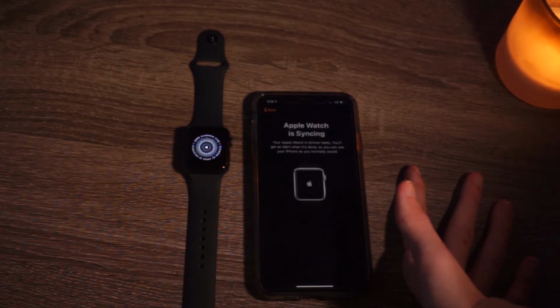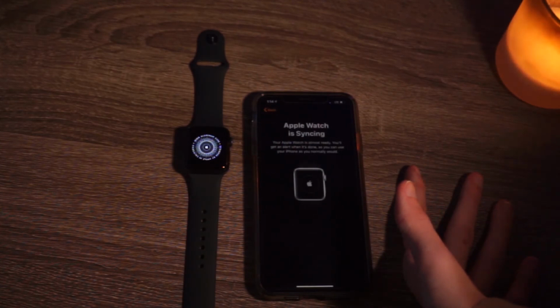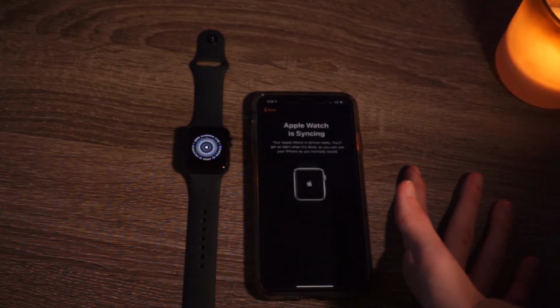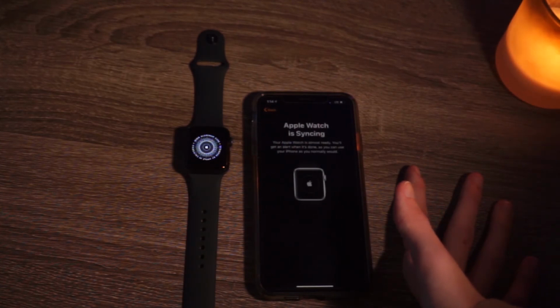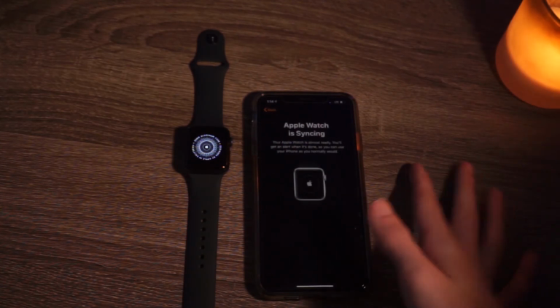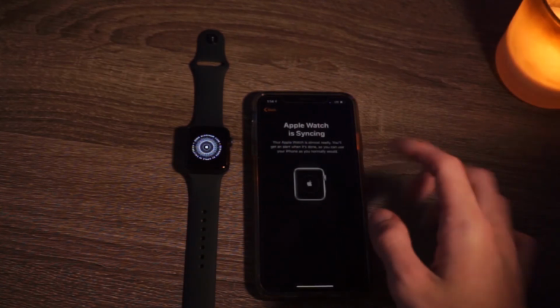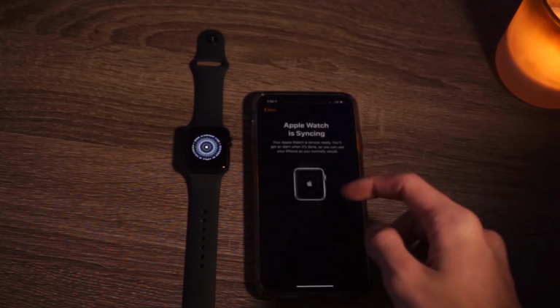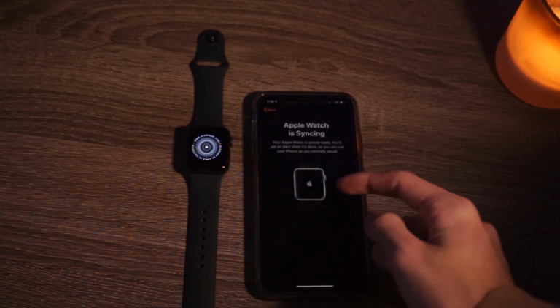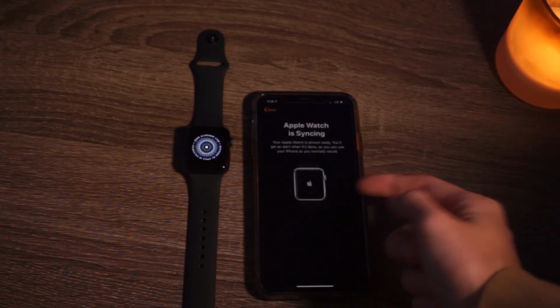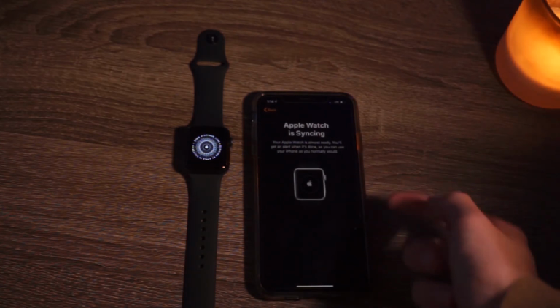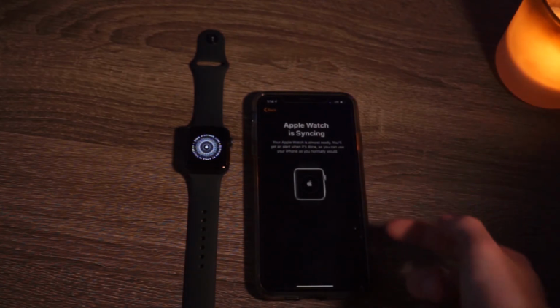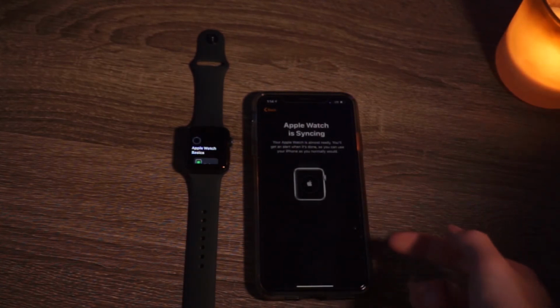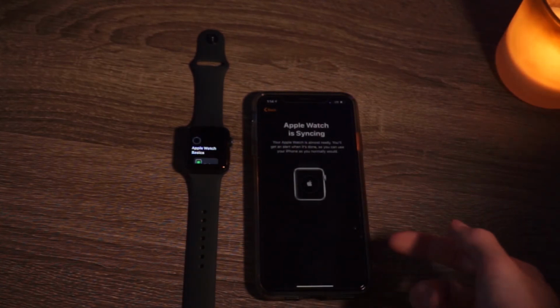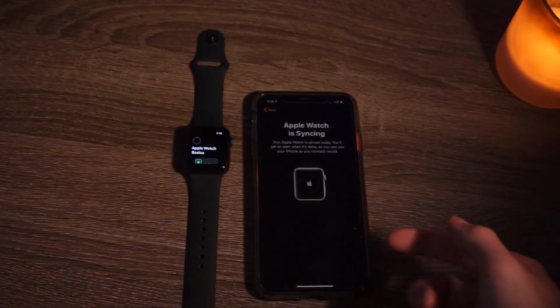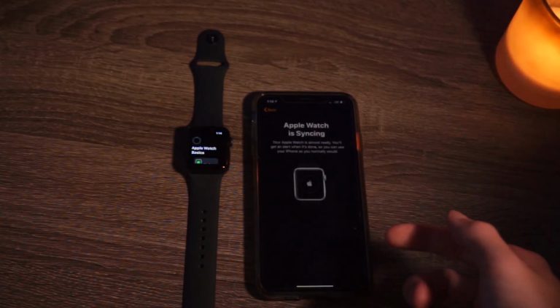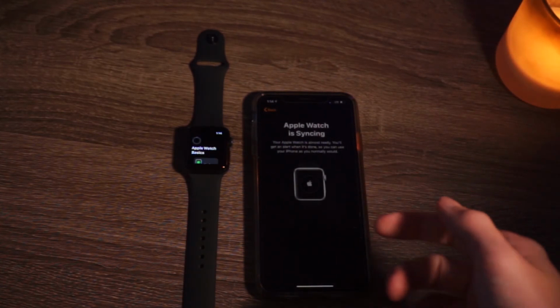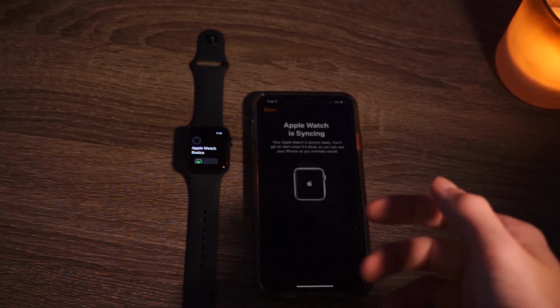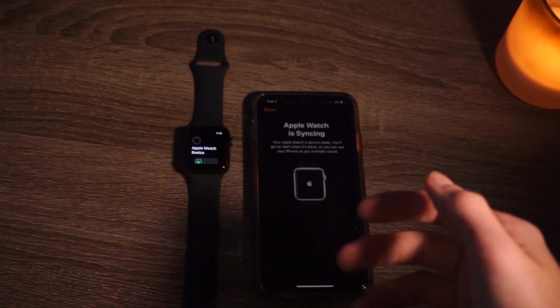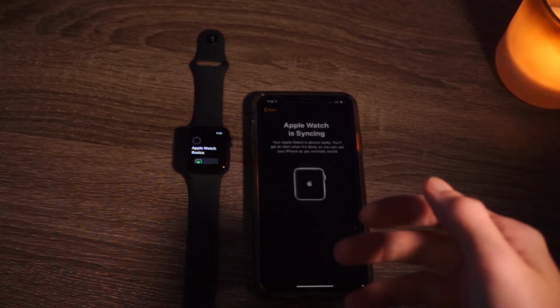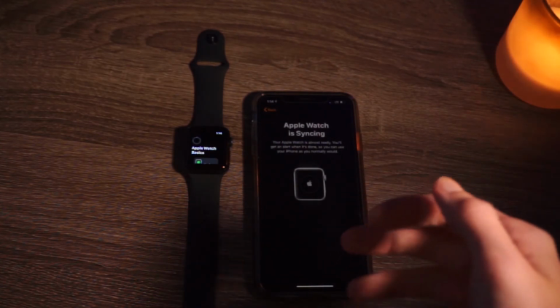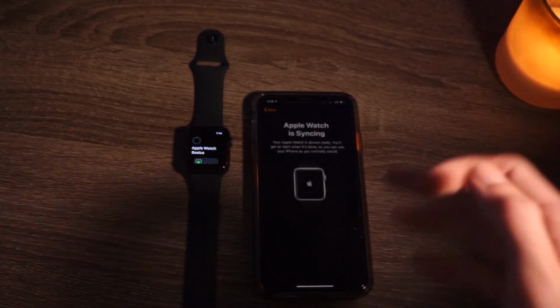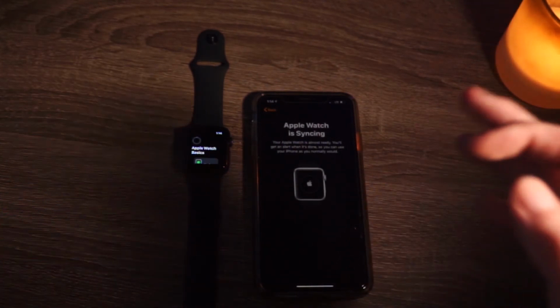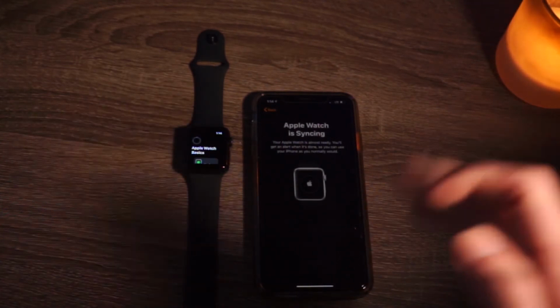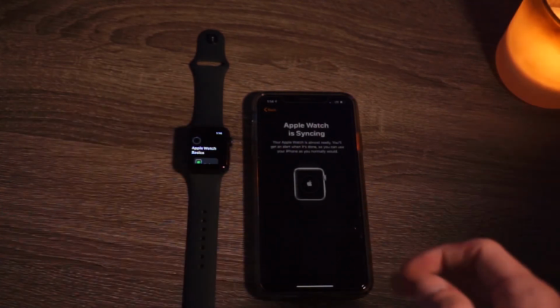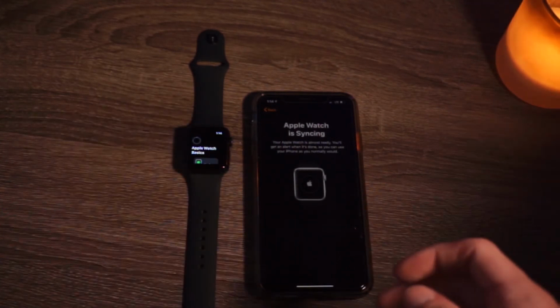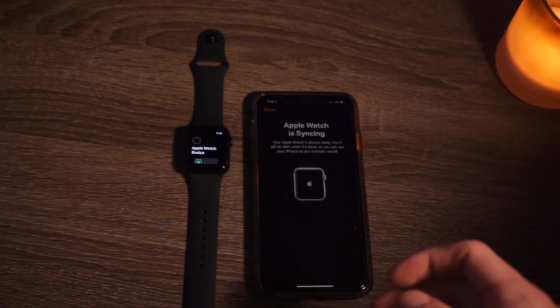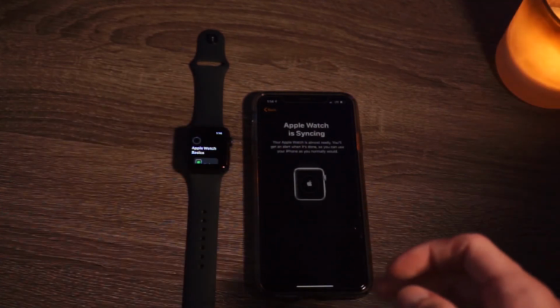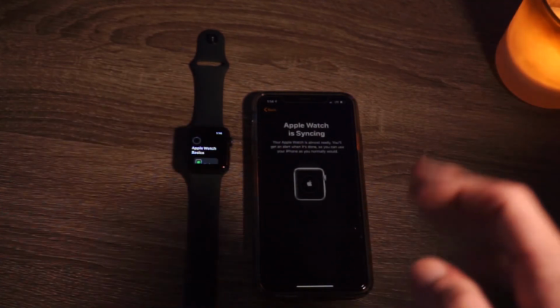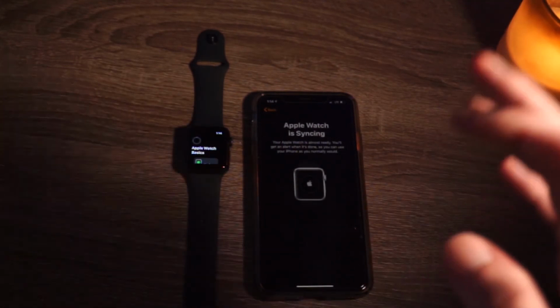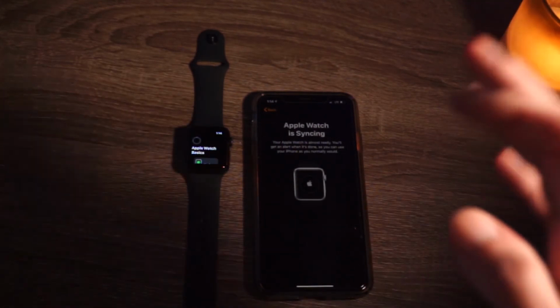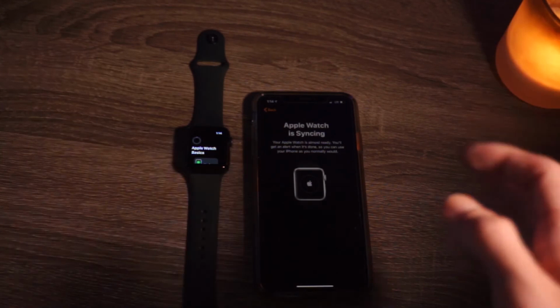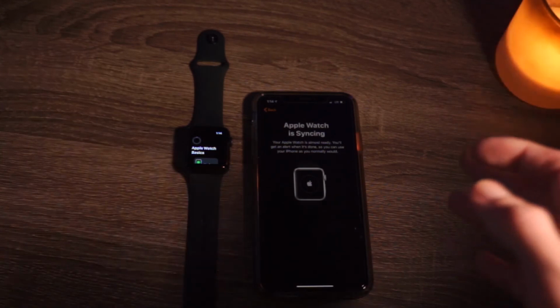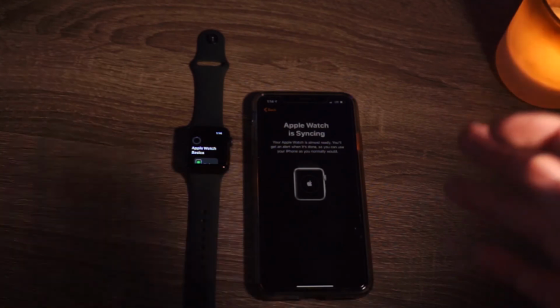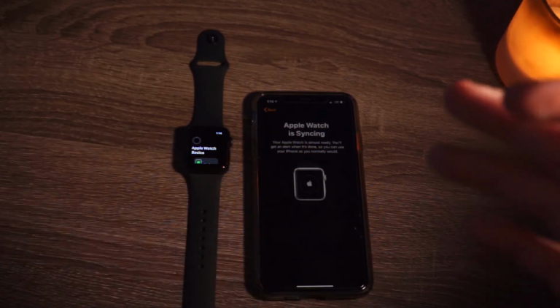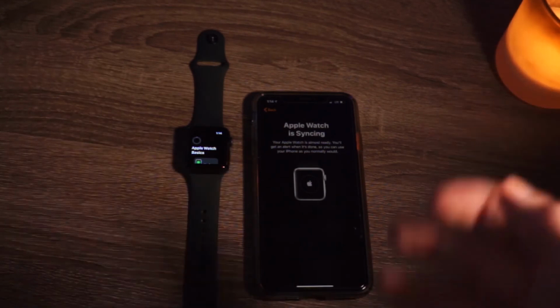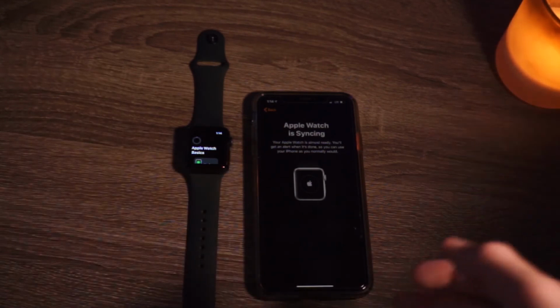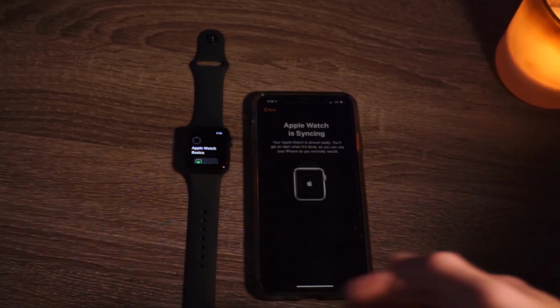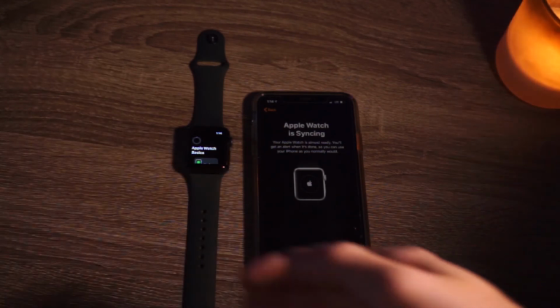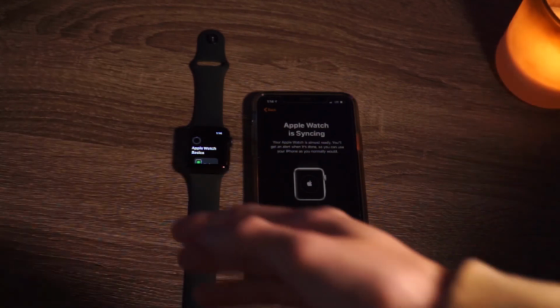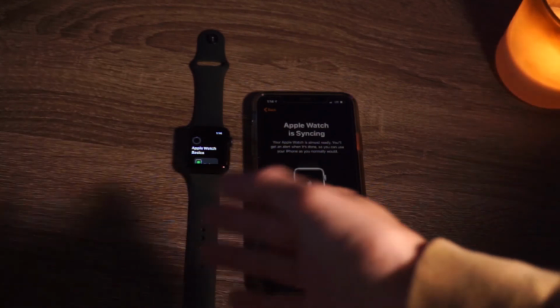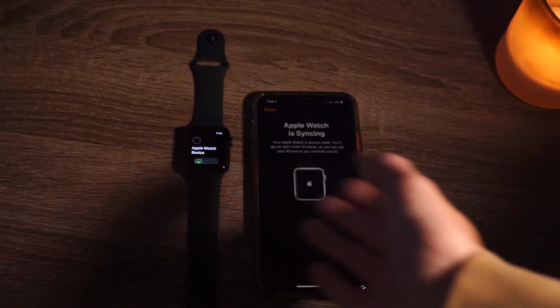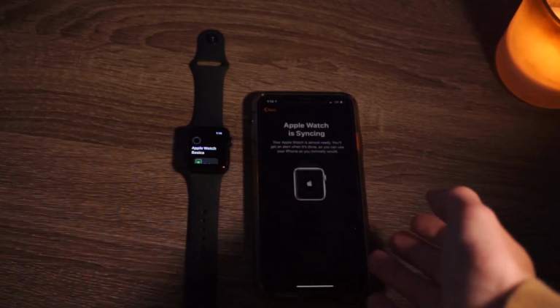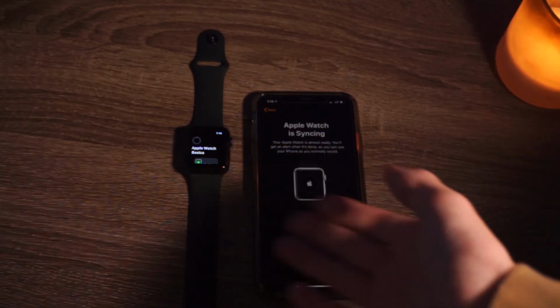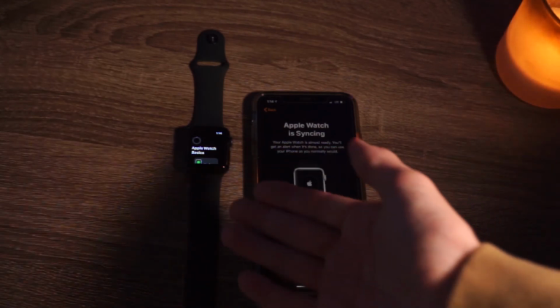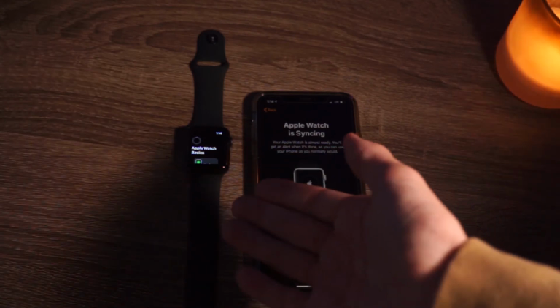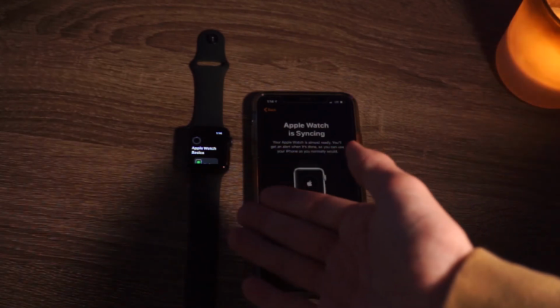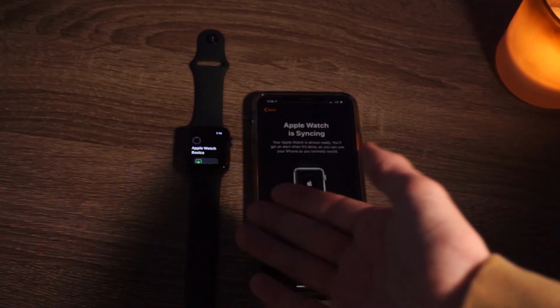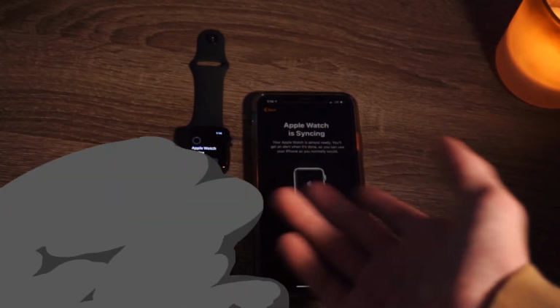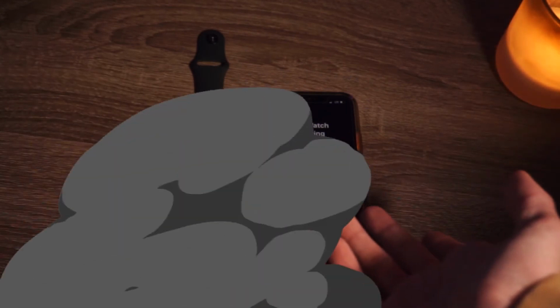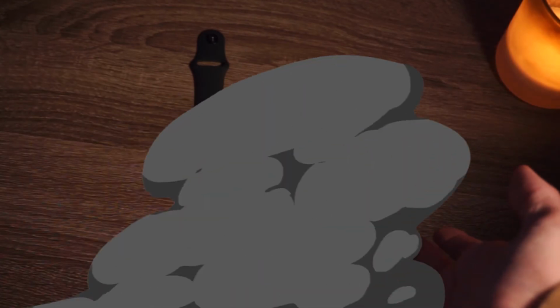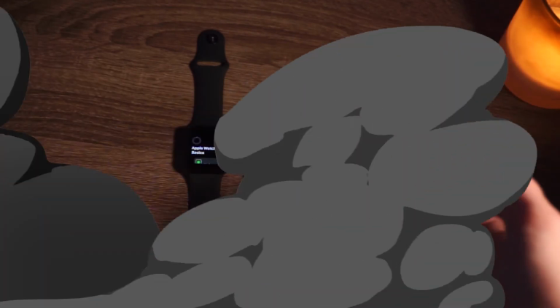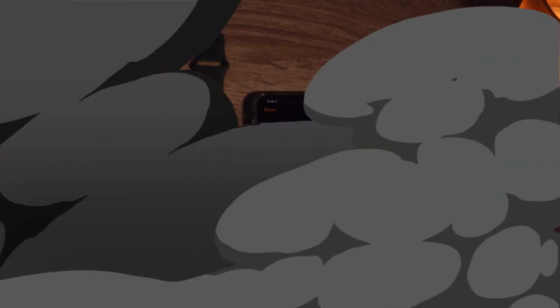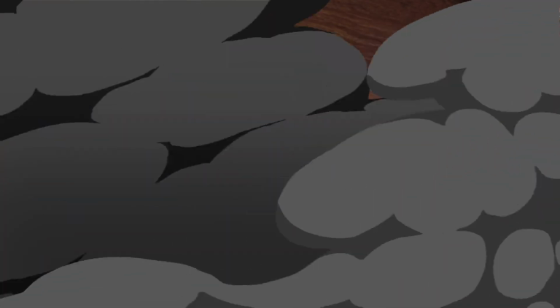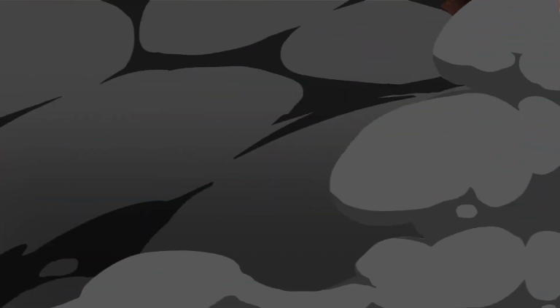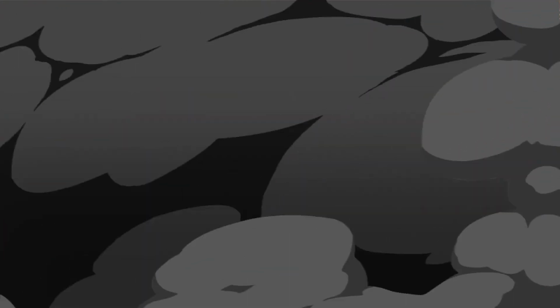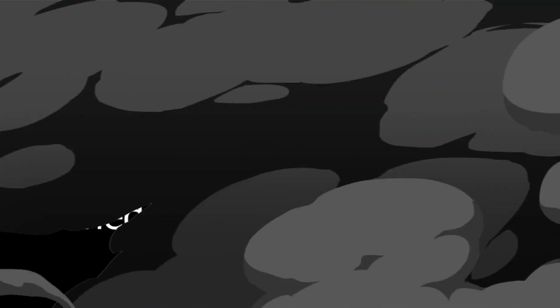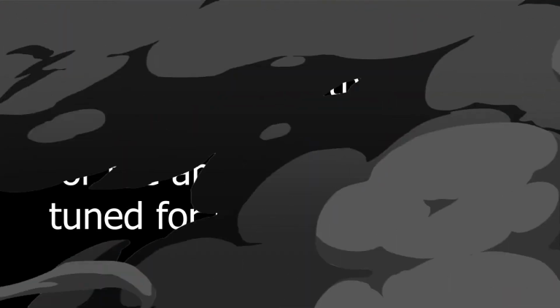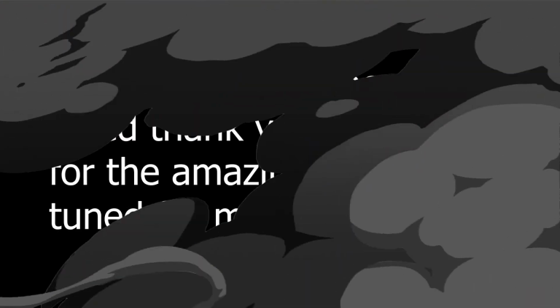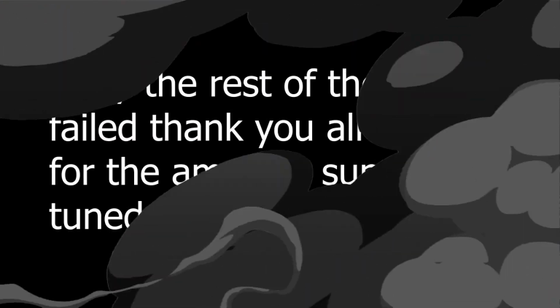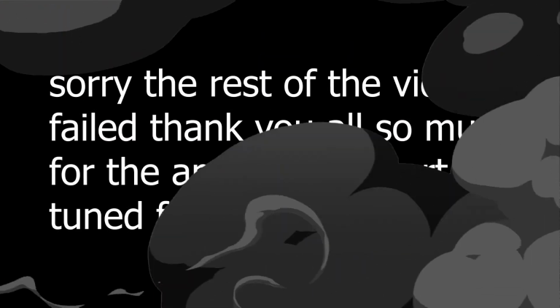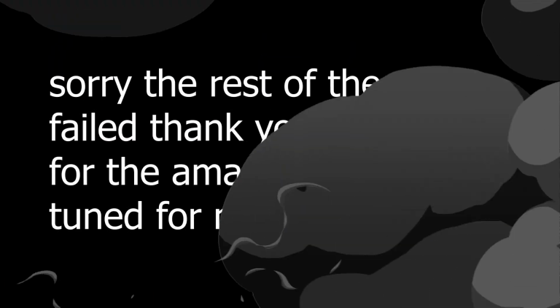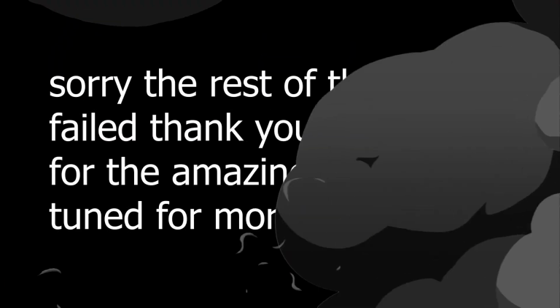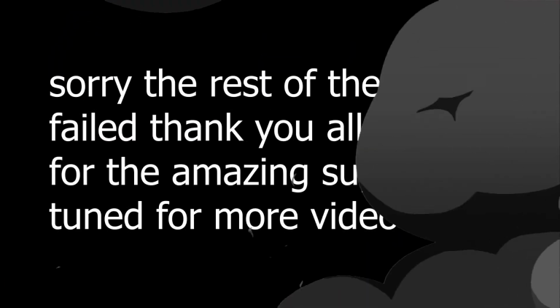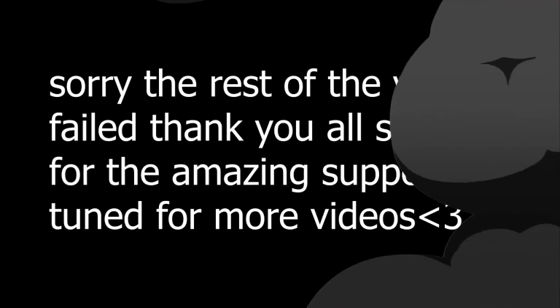I'll get back with you guys once it is done syncing to the Apple Watch.